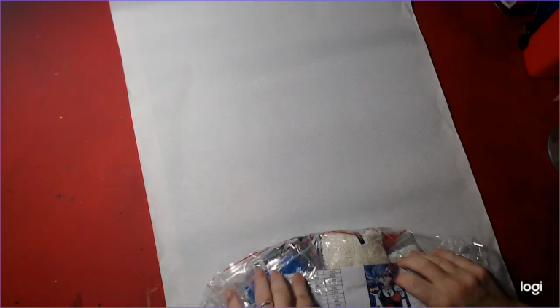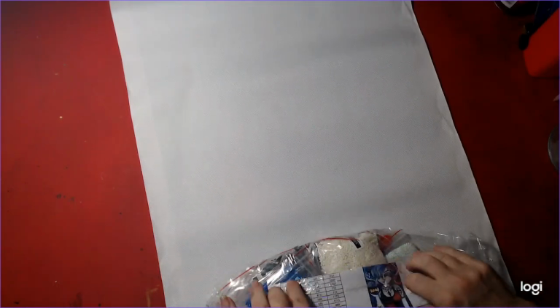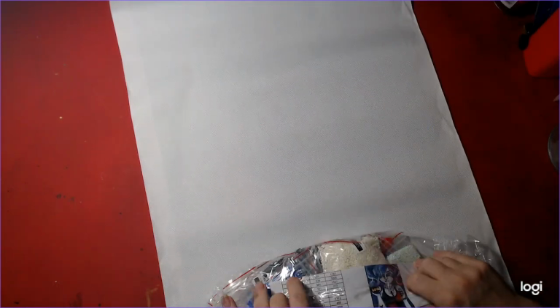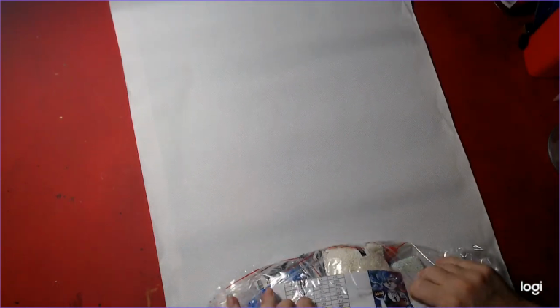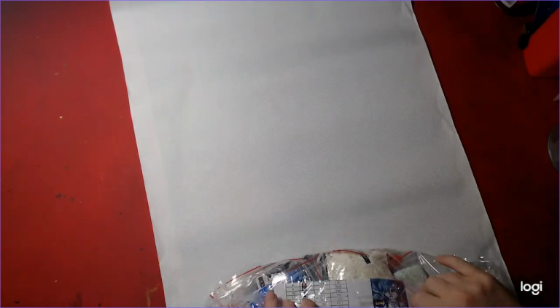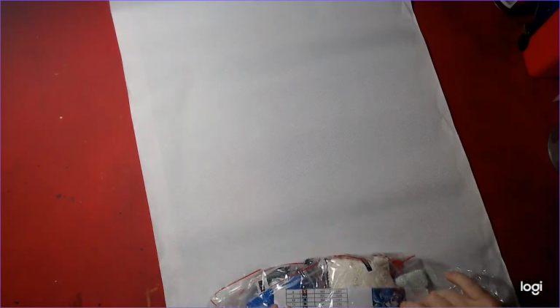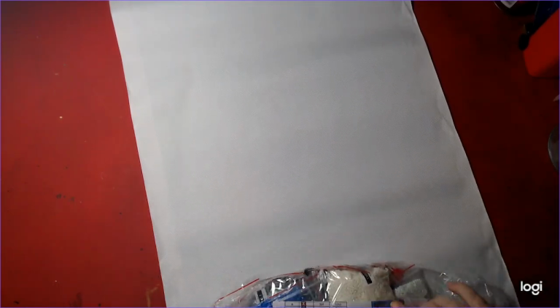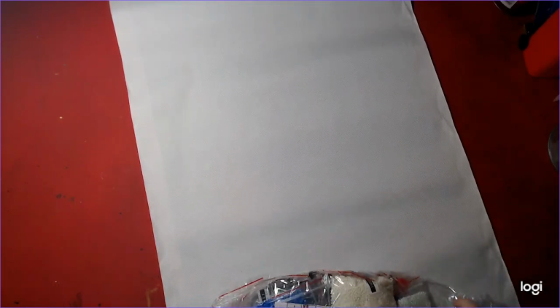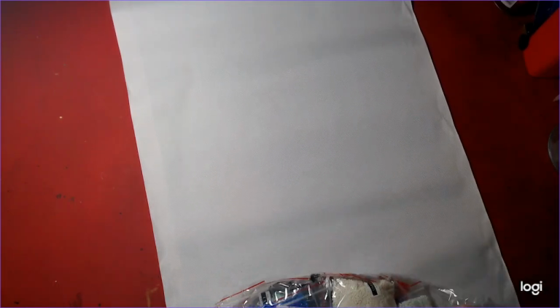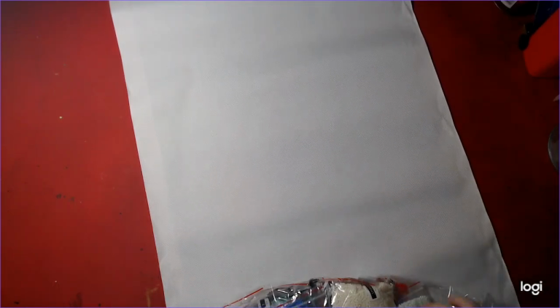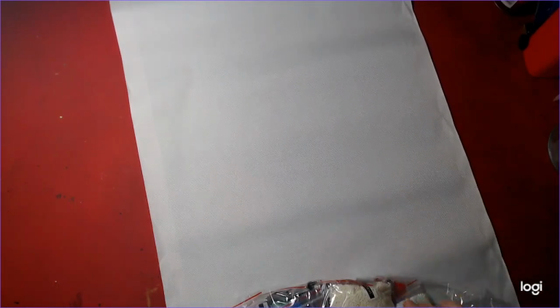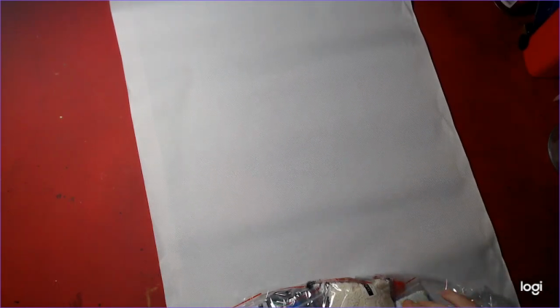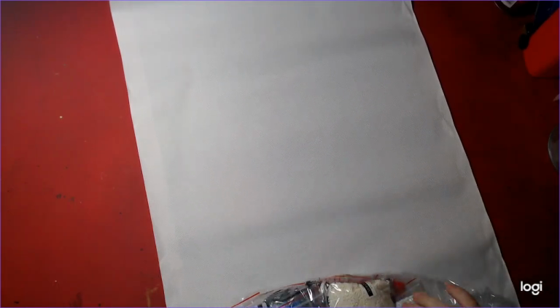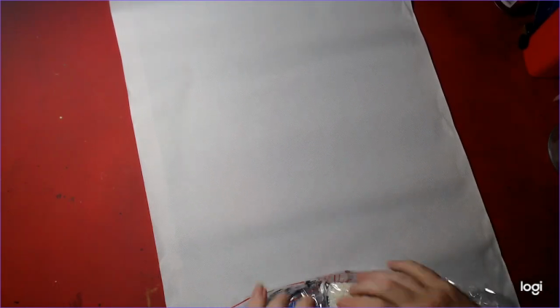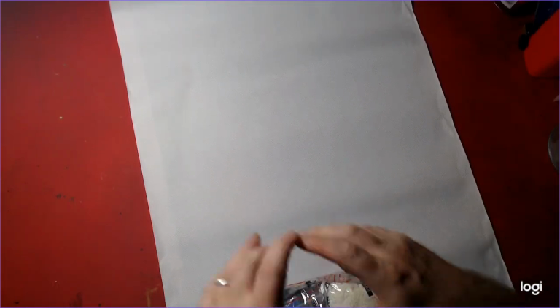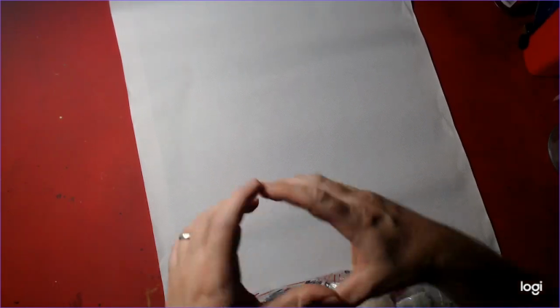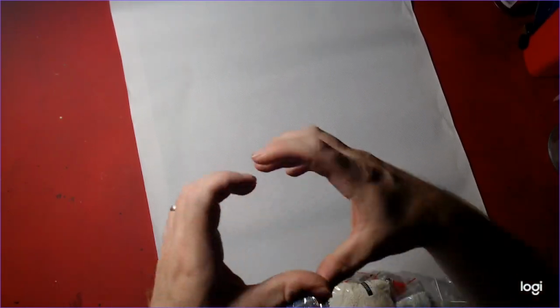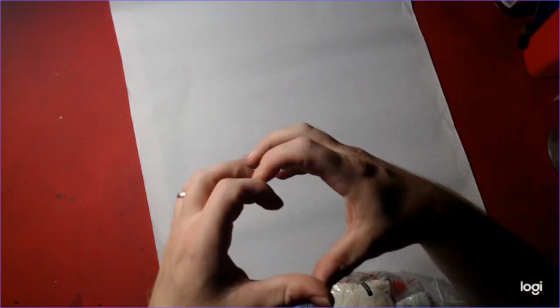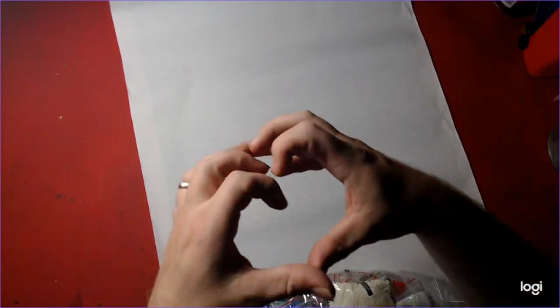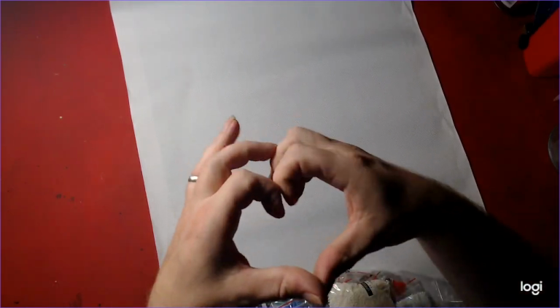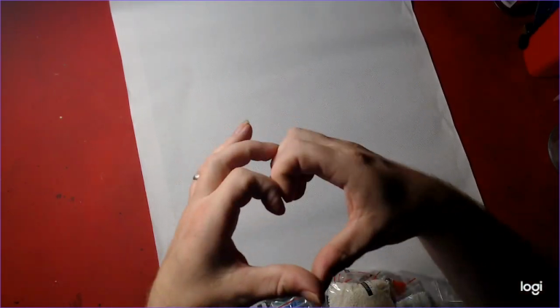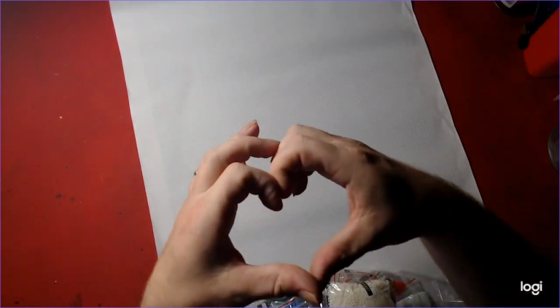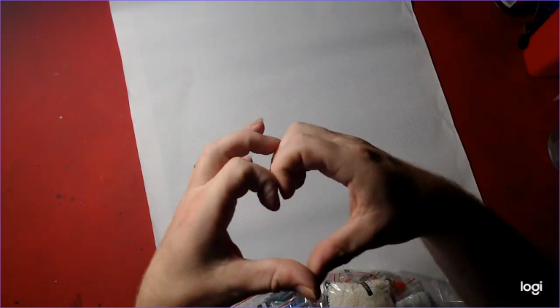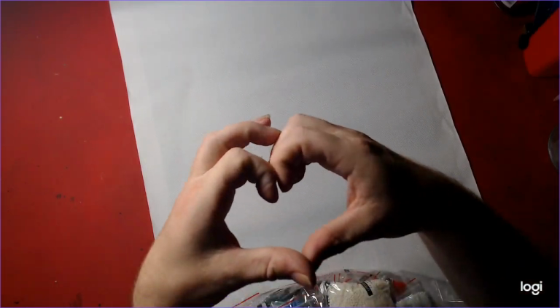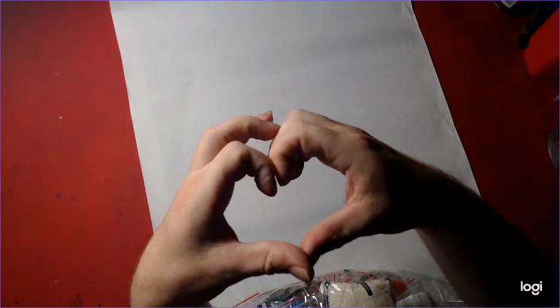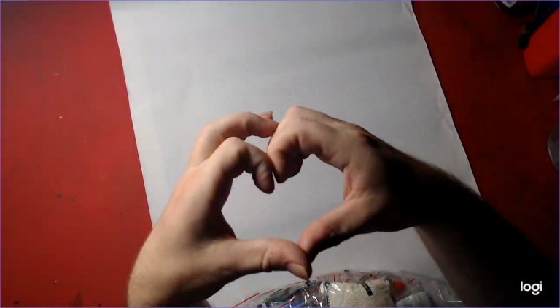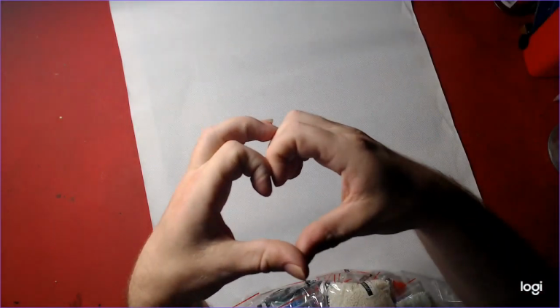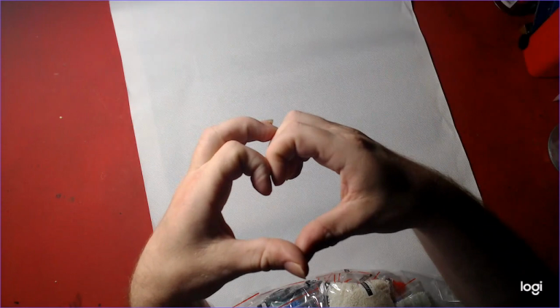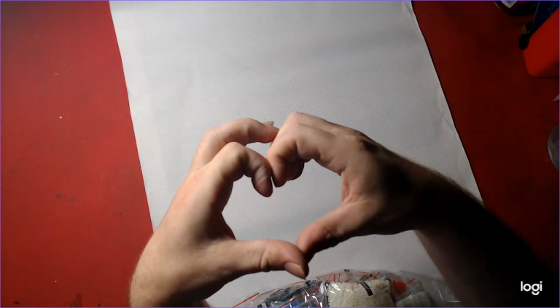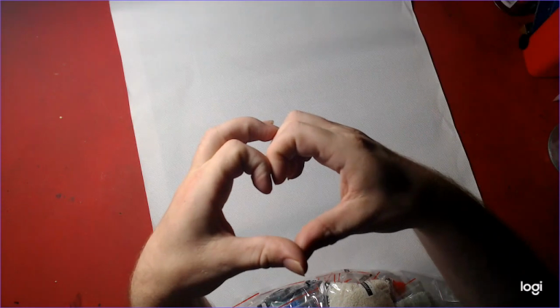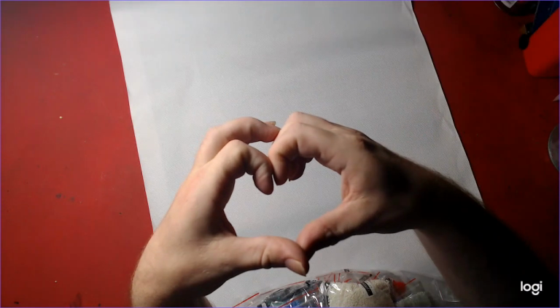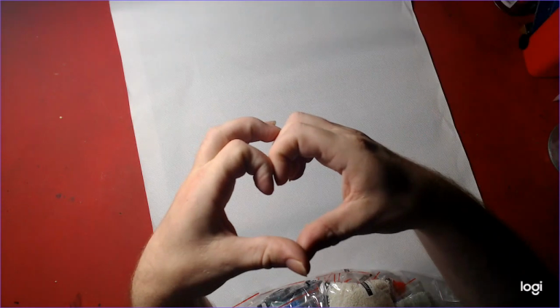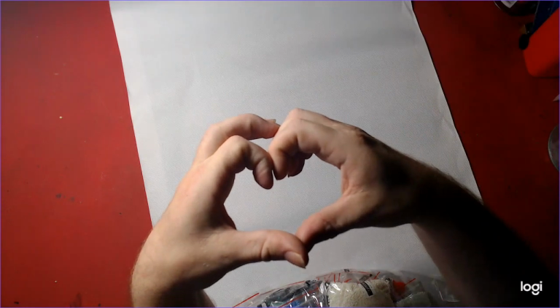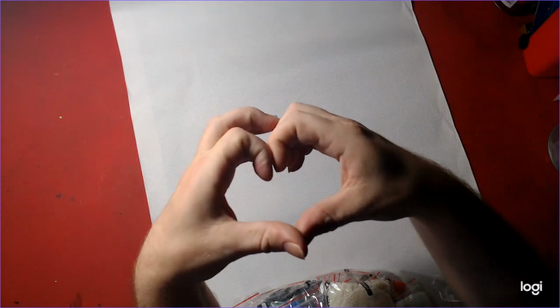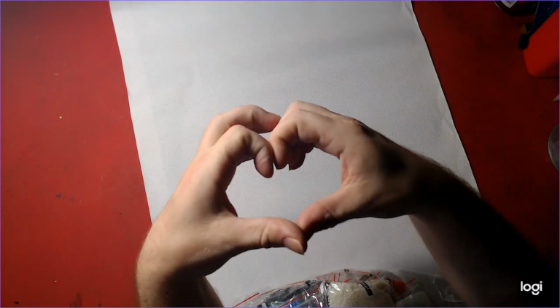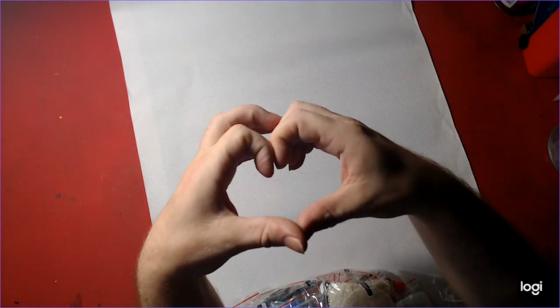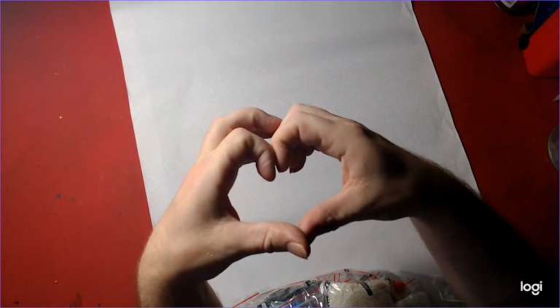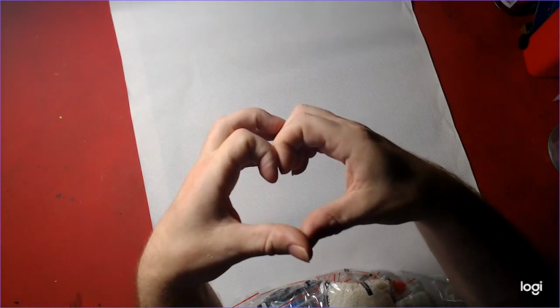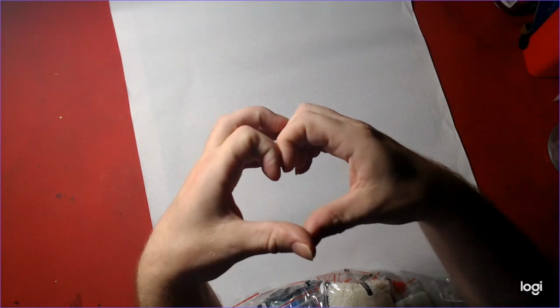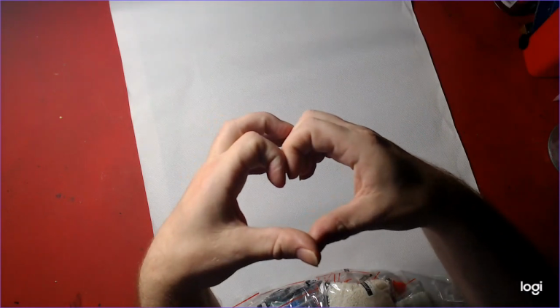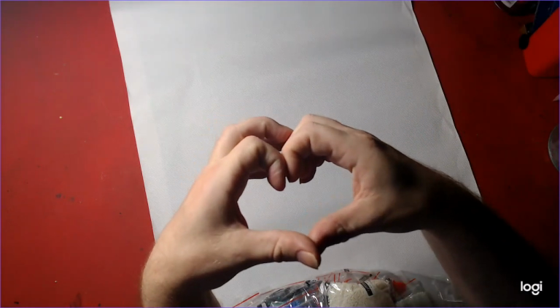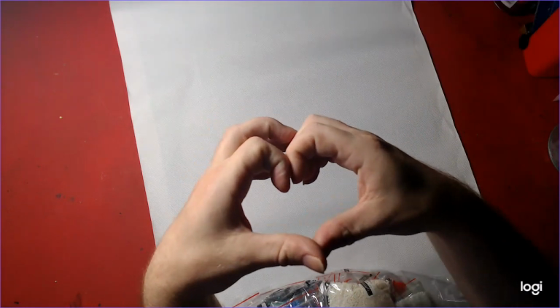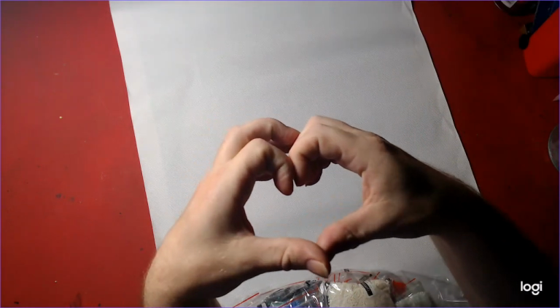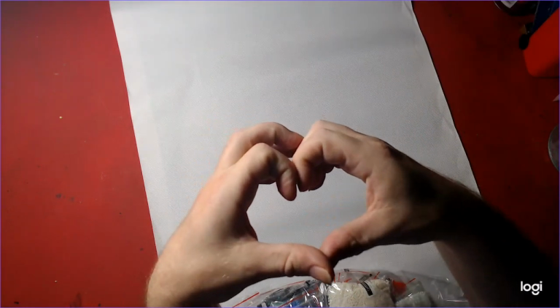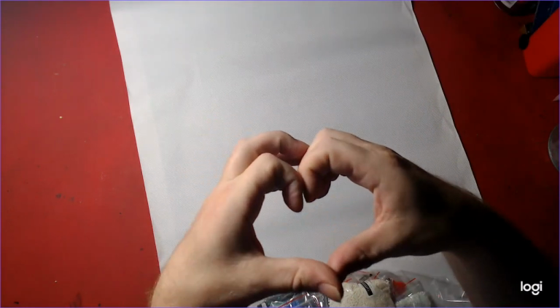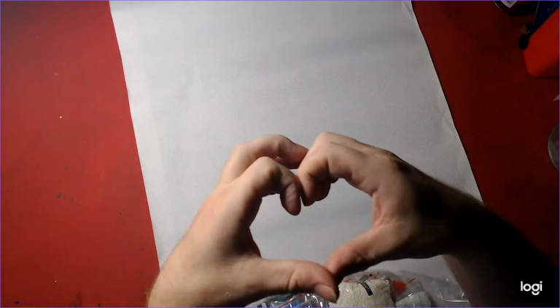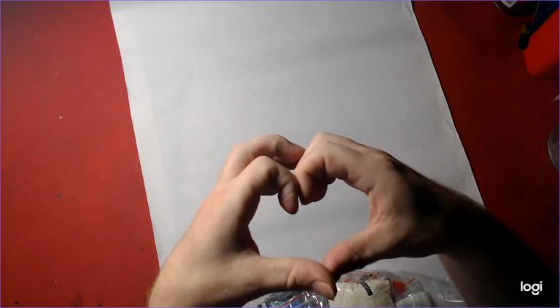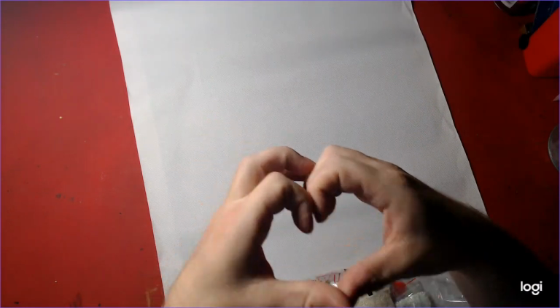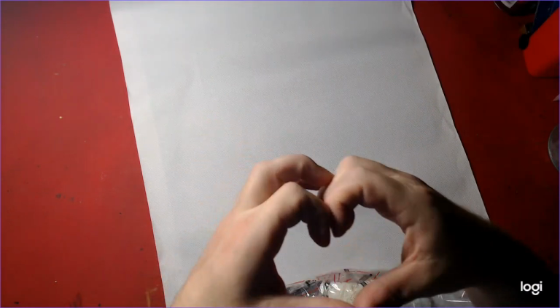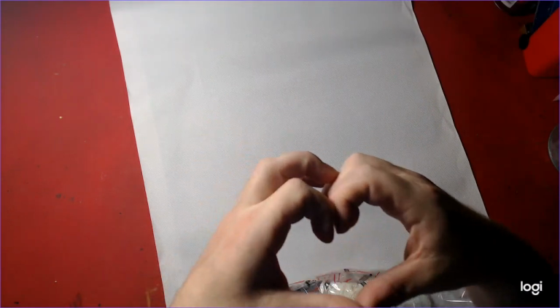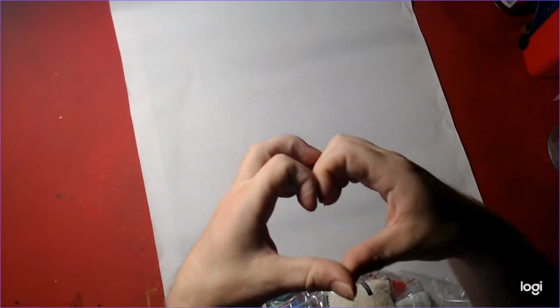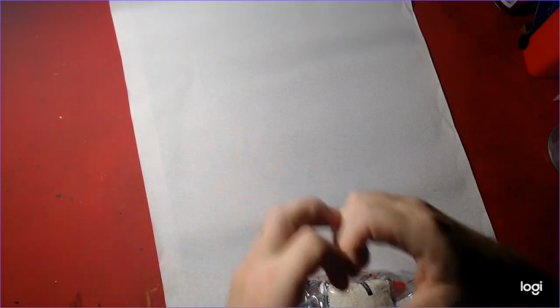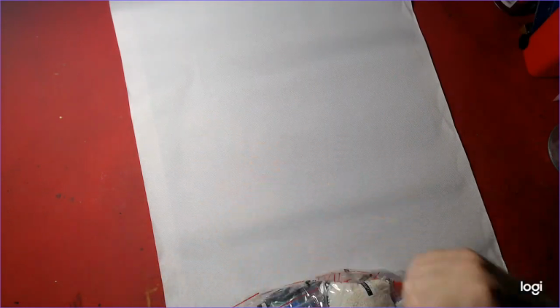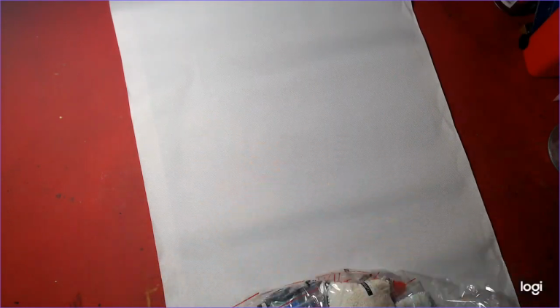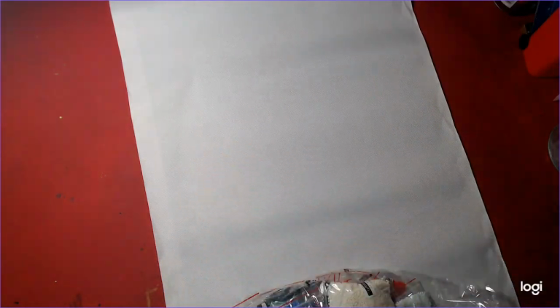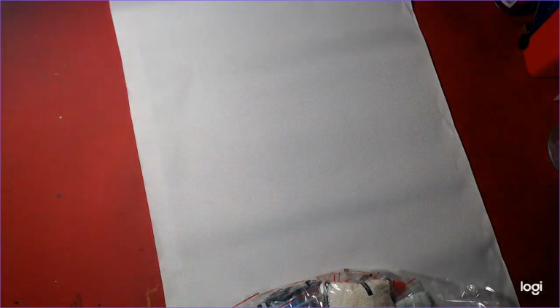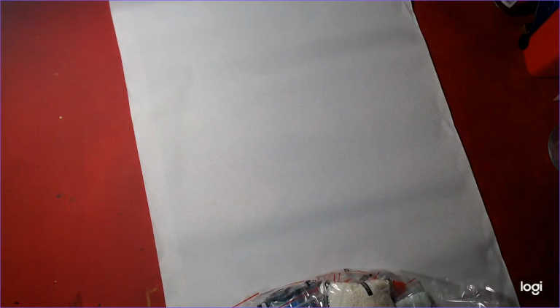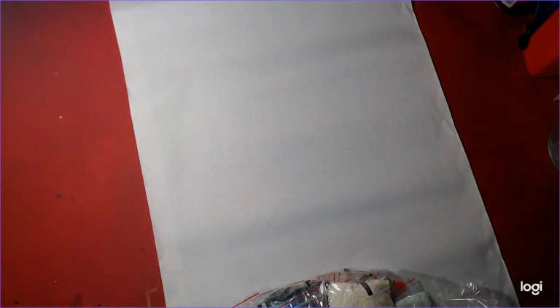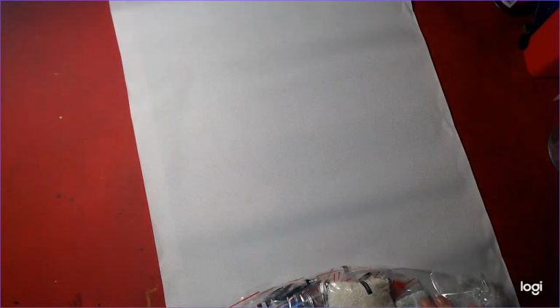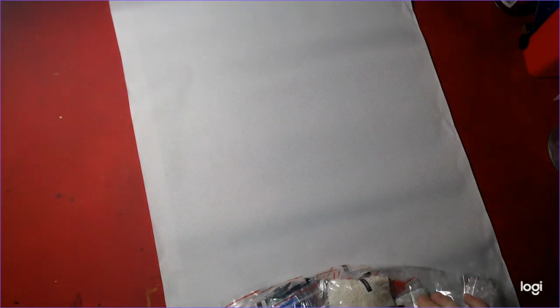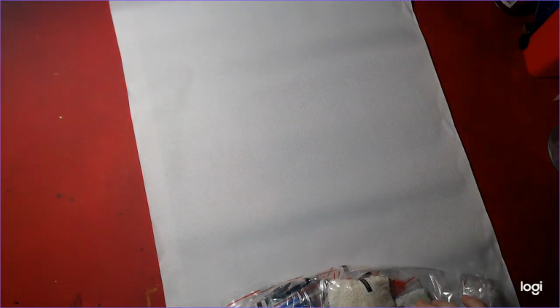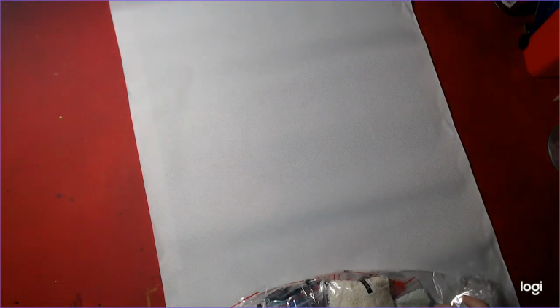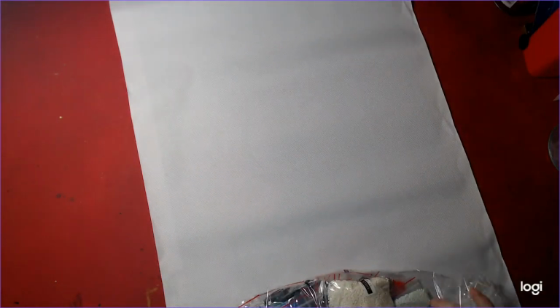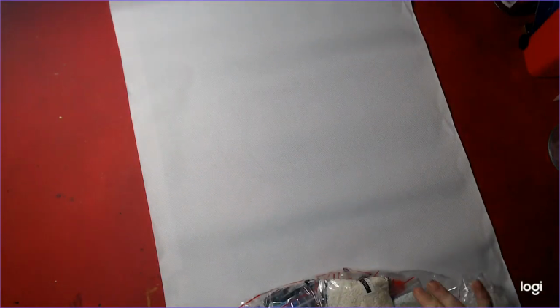Bye everybody! Oh — the heart. There you guys — signature there. Have a good day guys, bye!